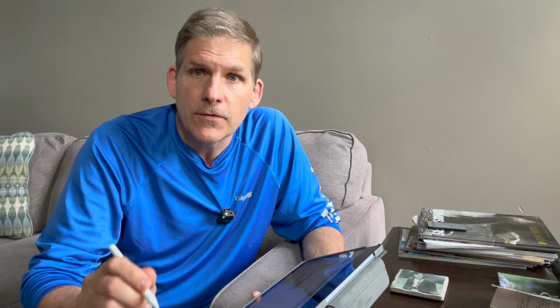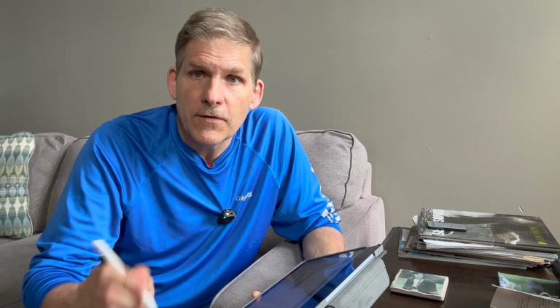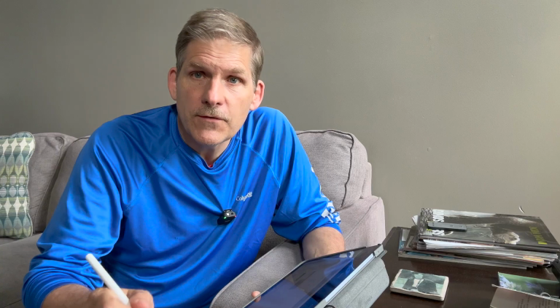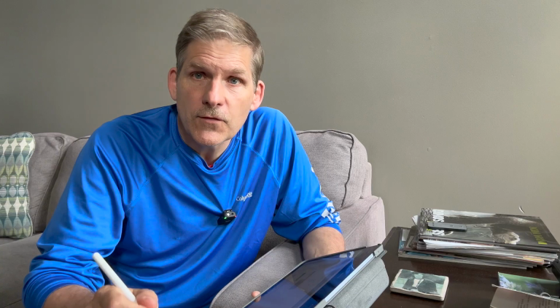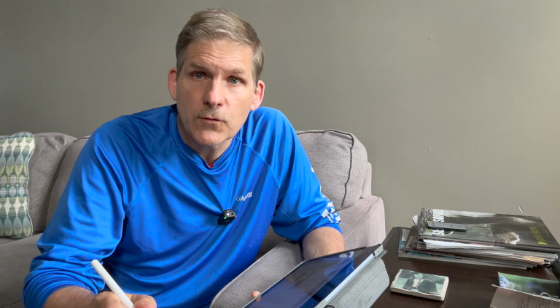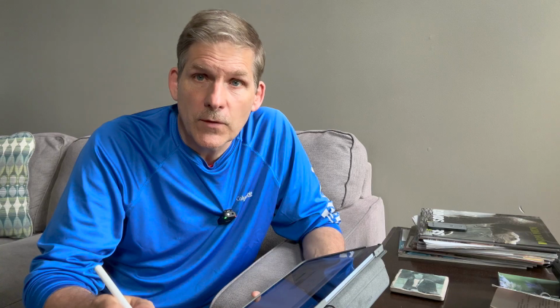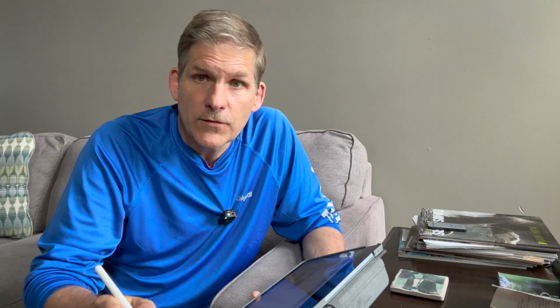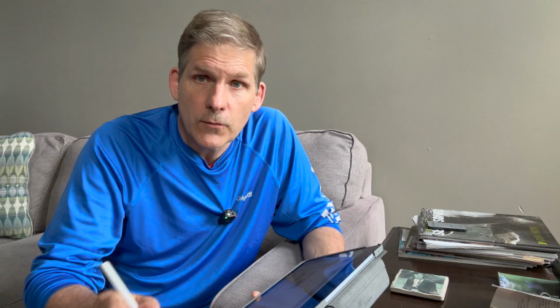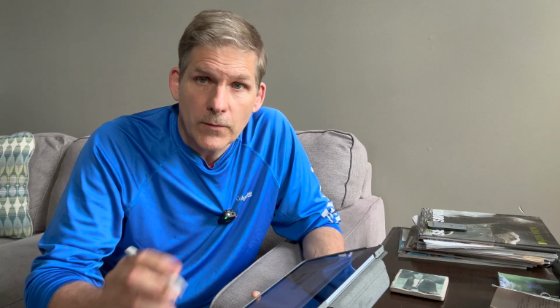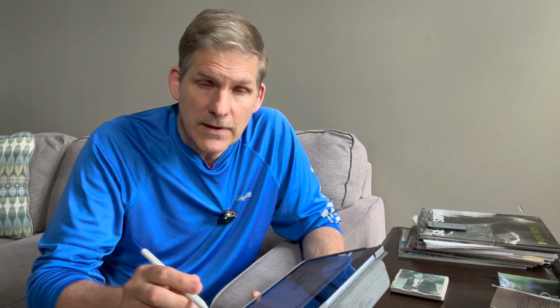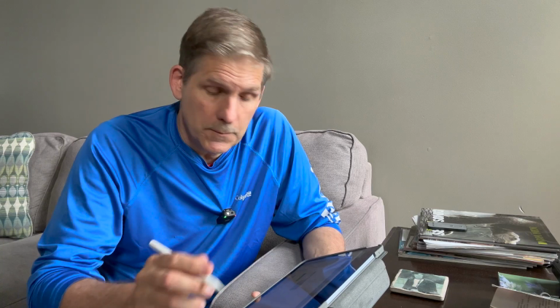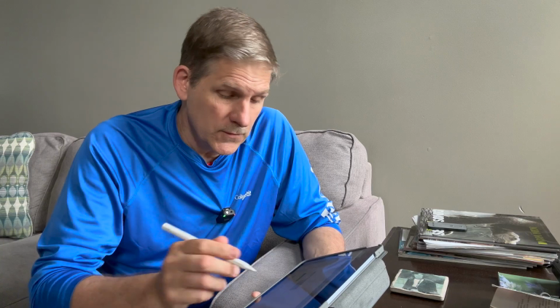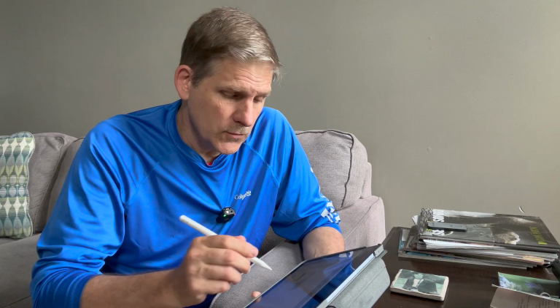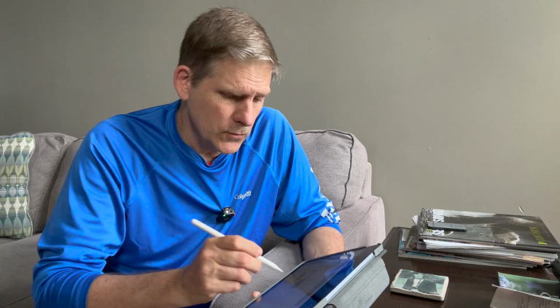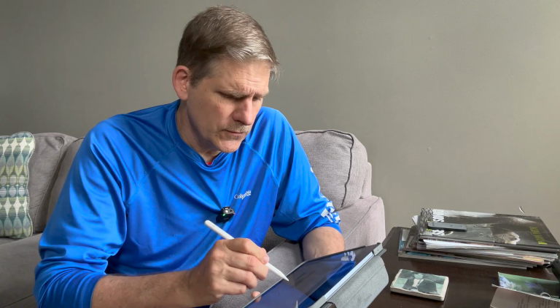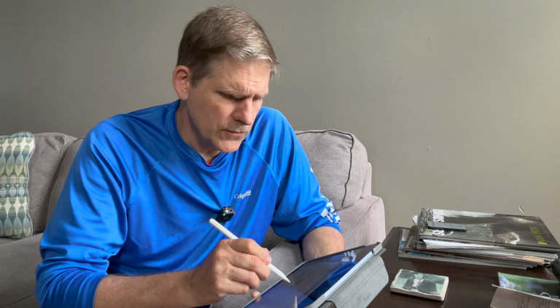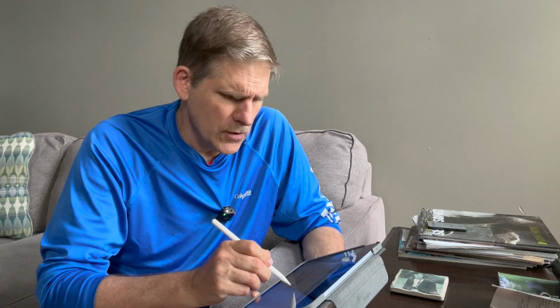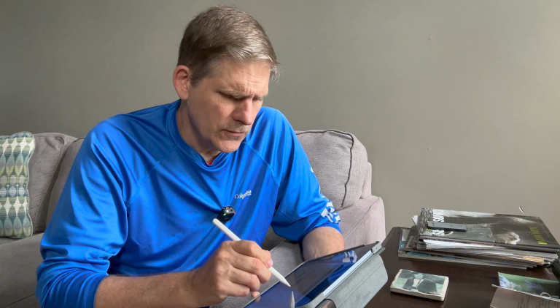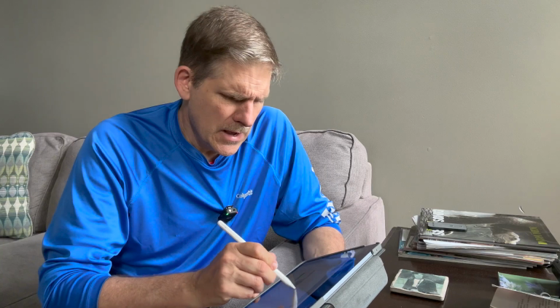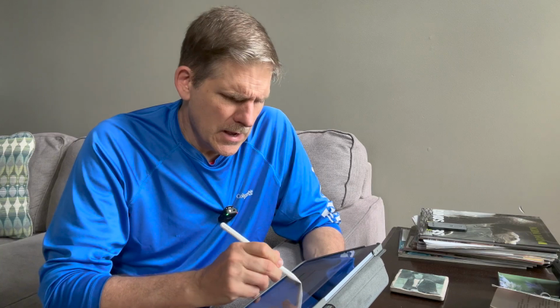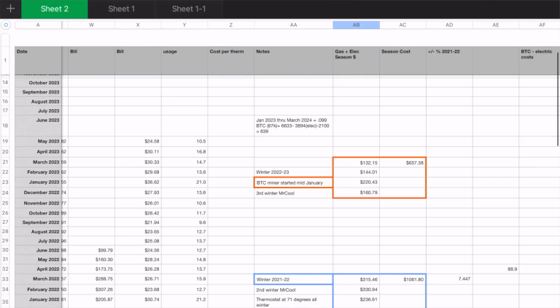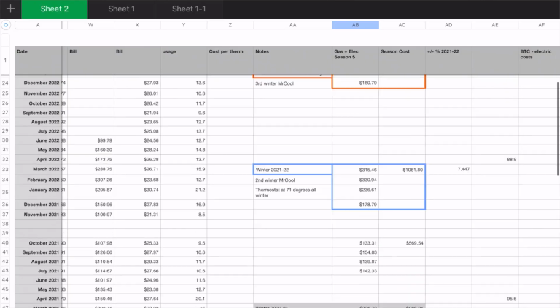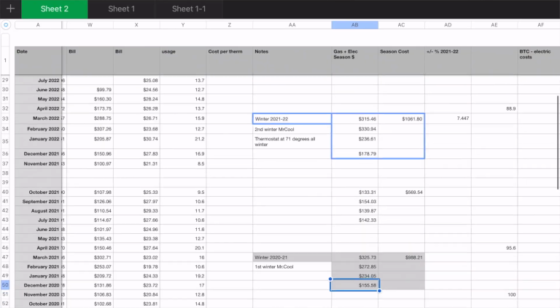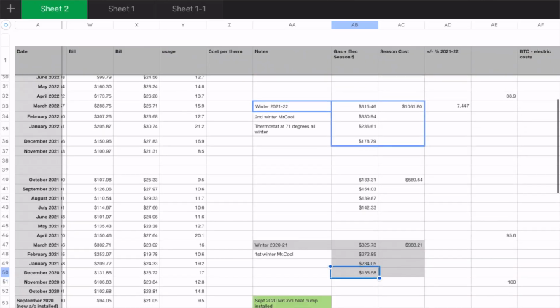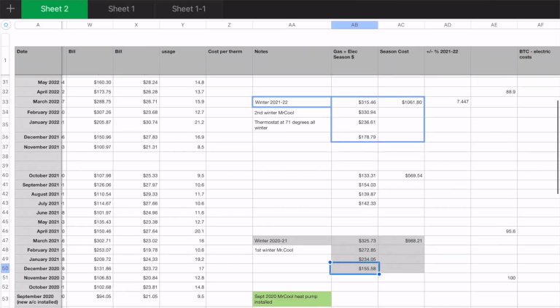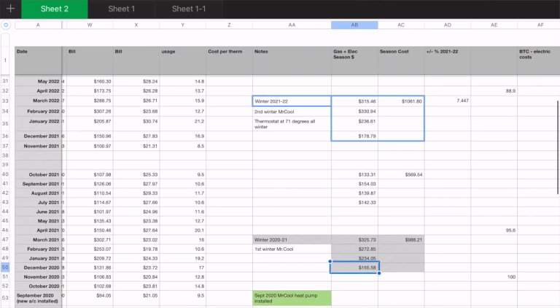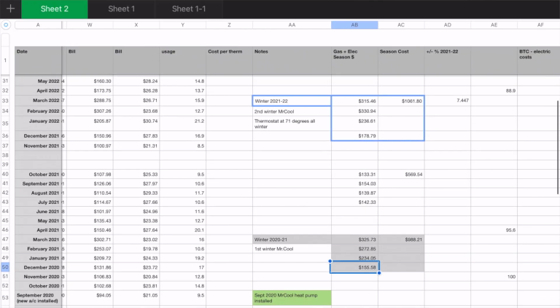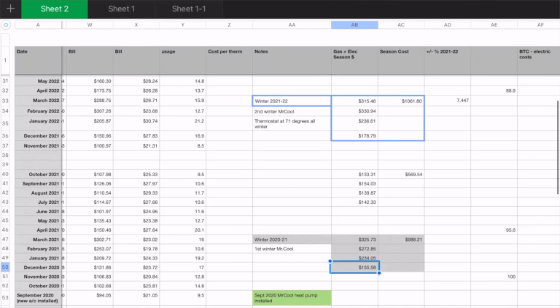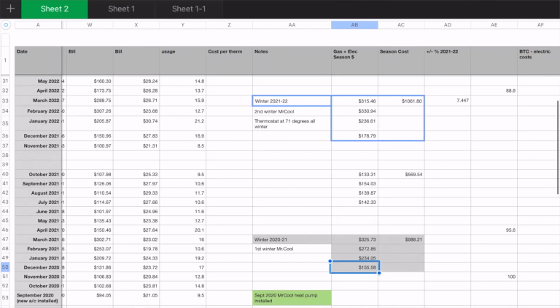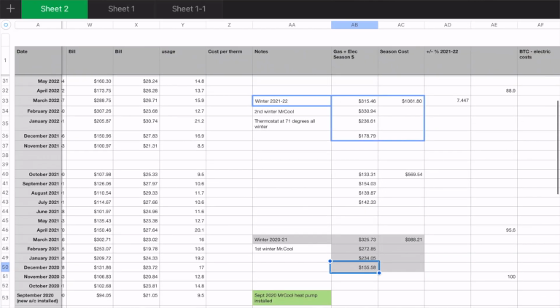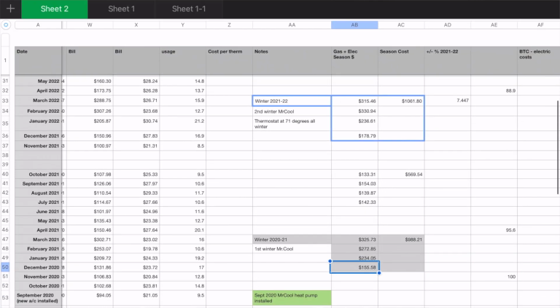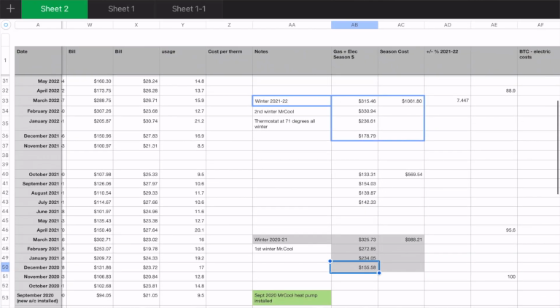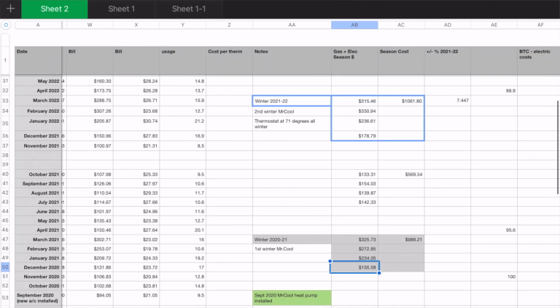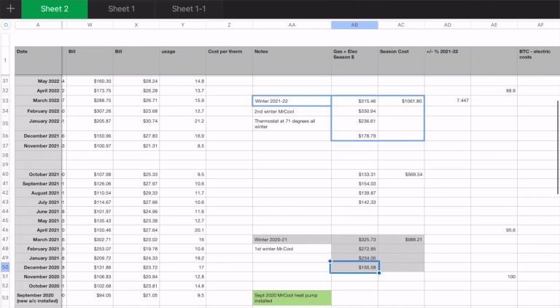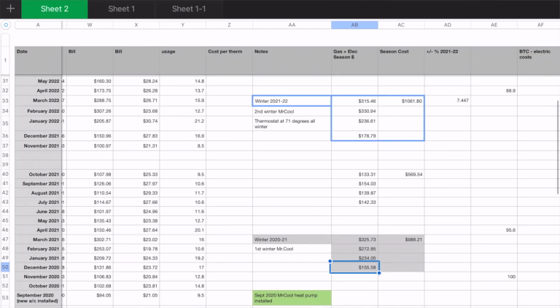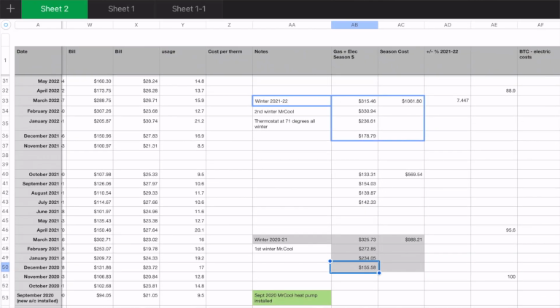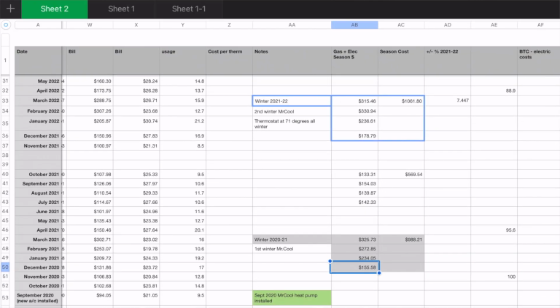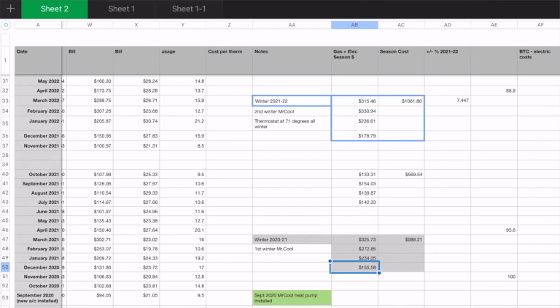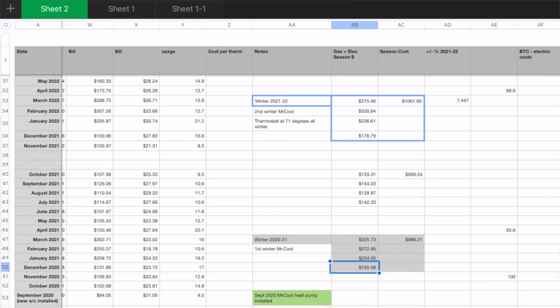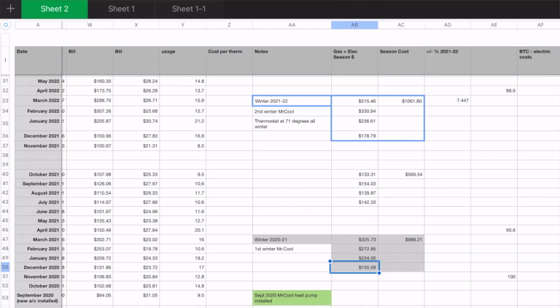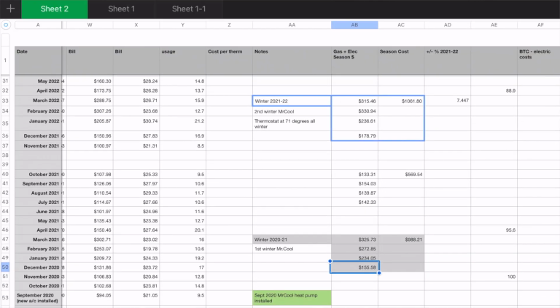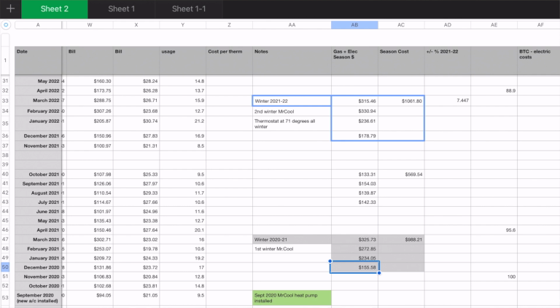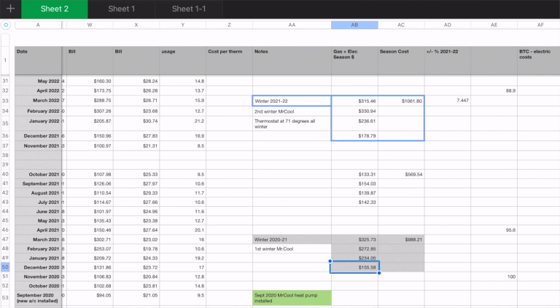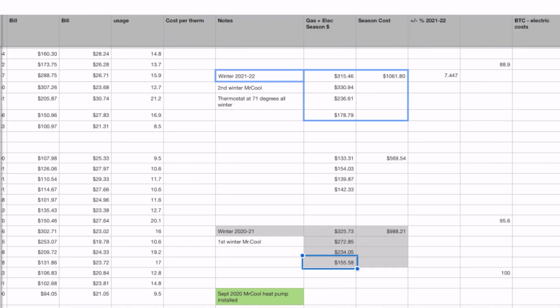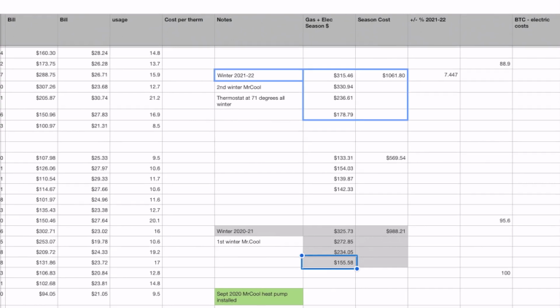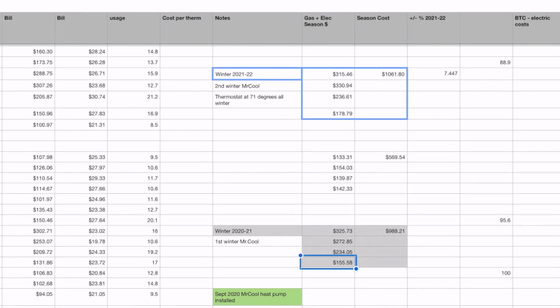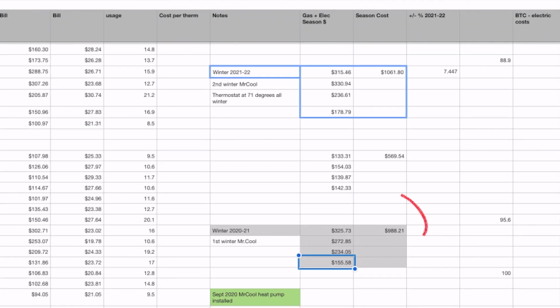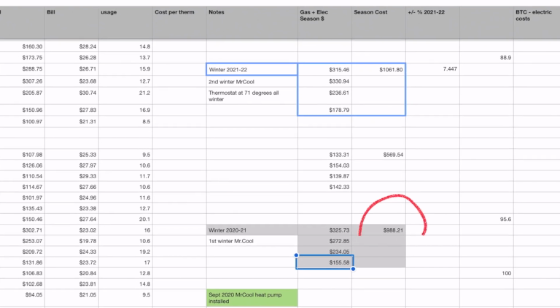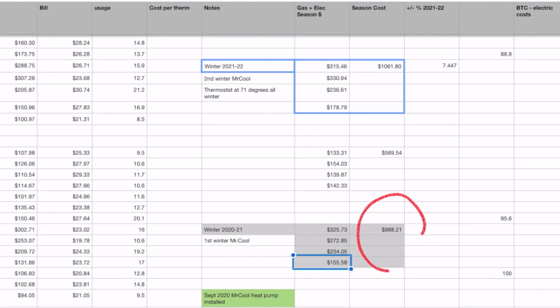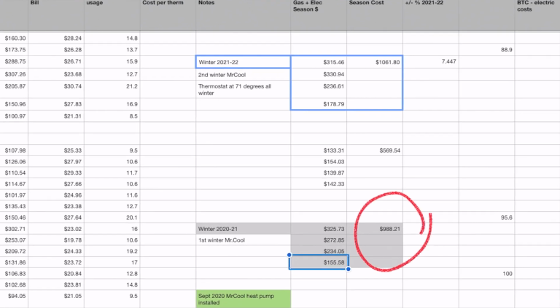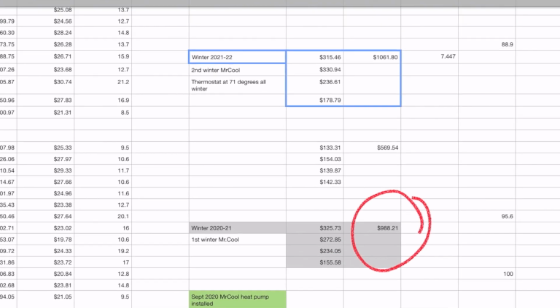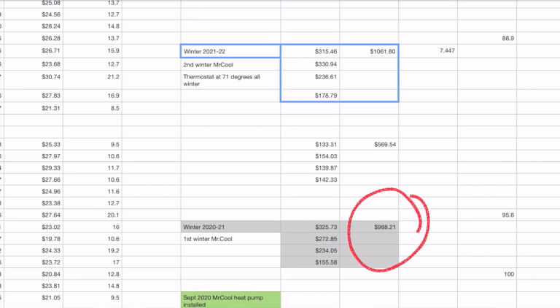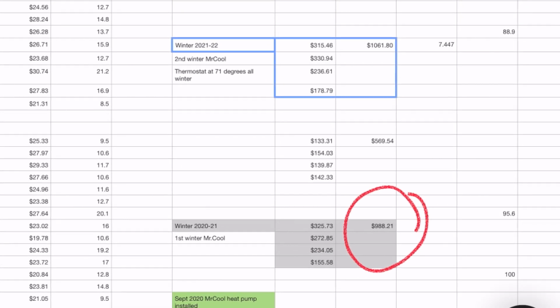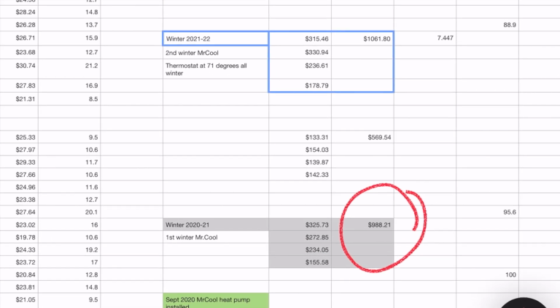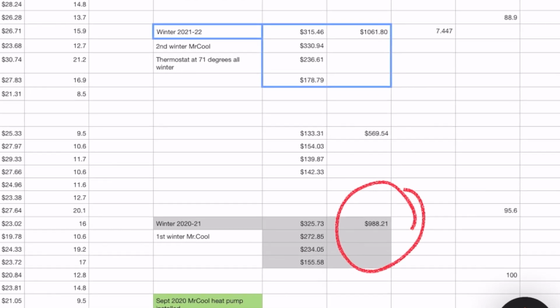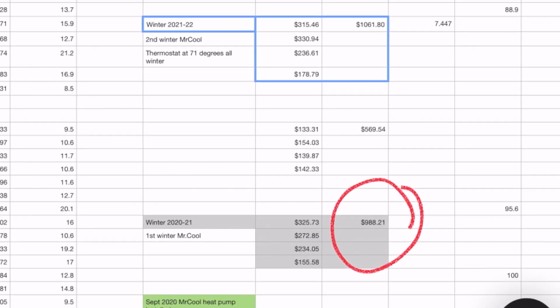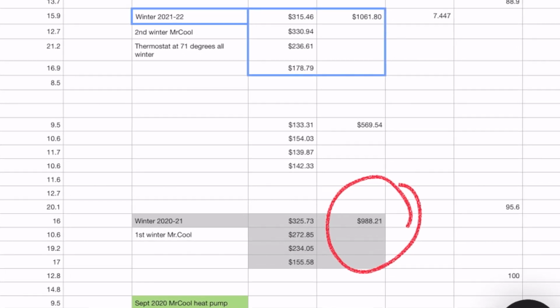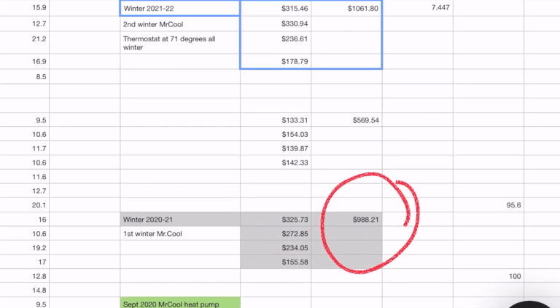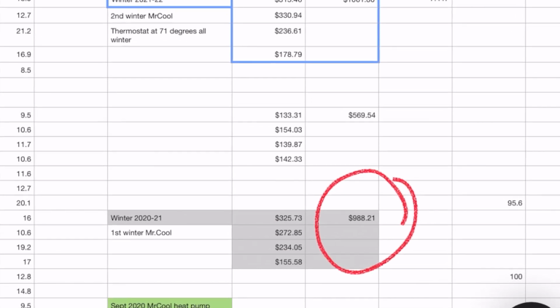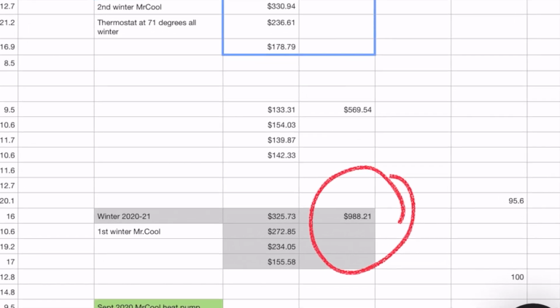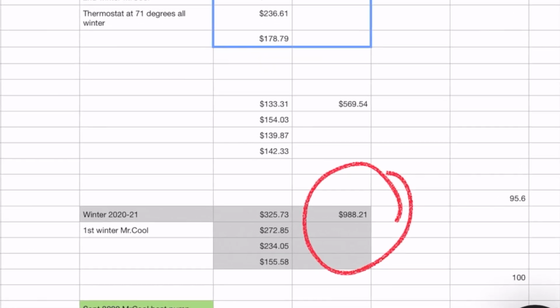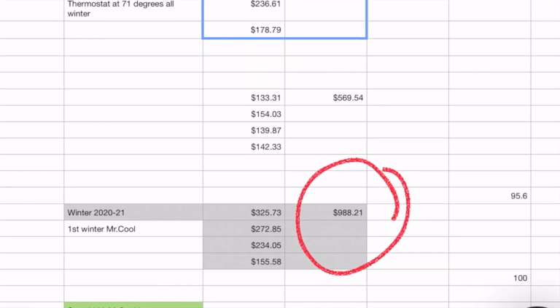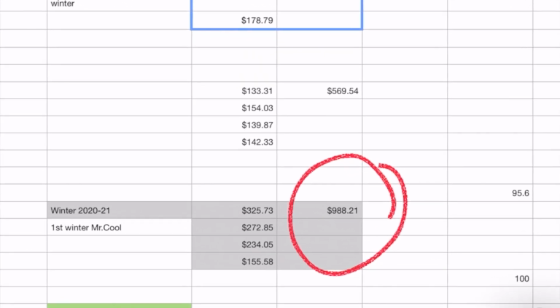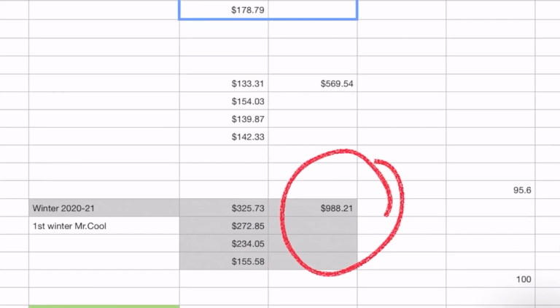The very first winter we had Mr. Cool installed, our total bill for the winter — December through March — was $988.